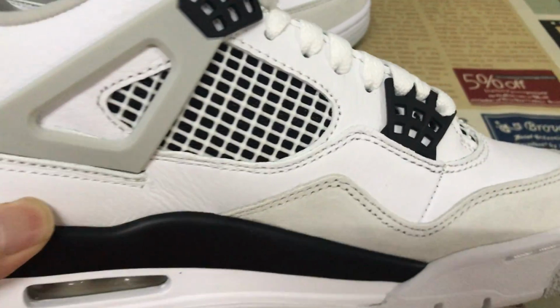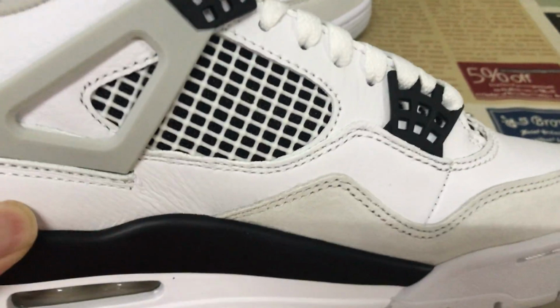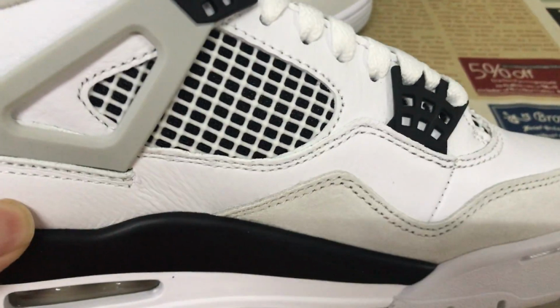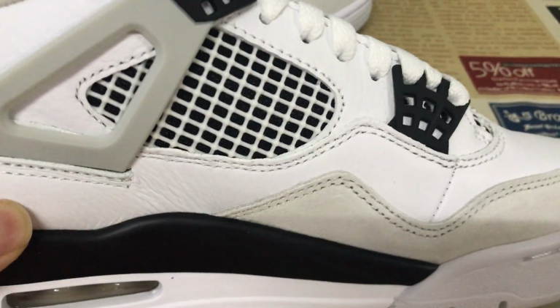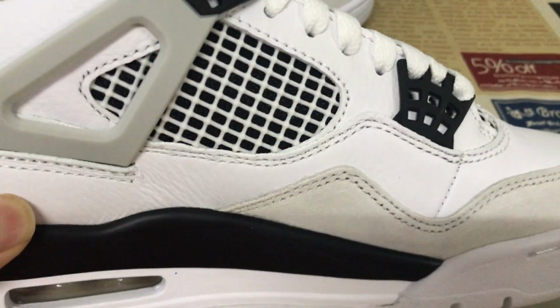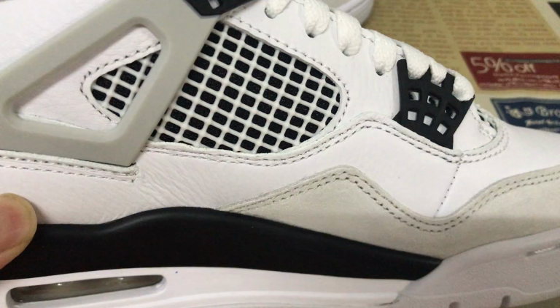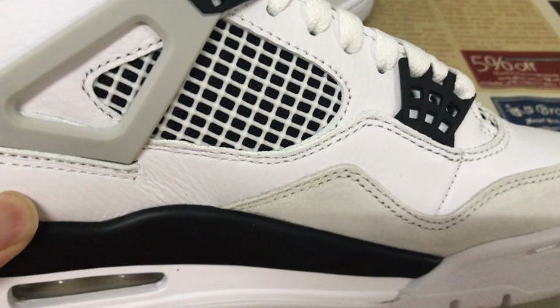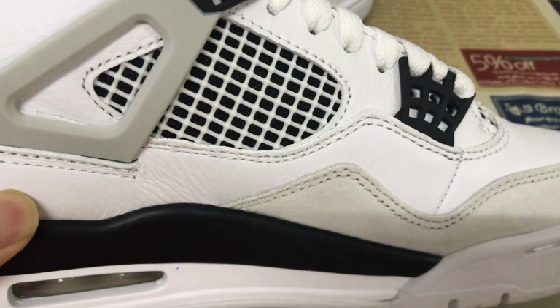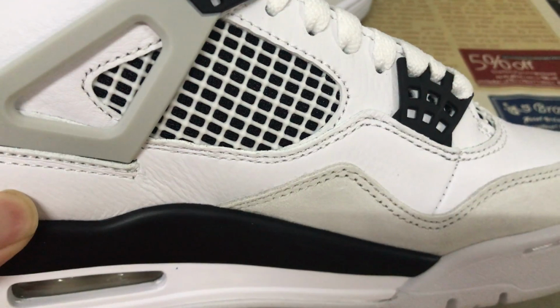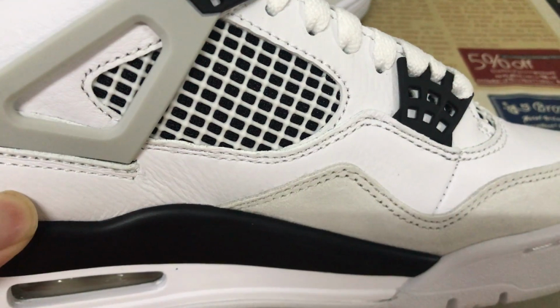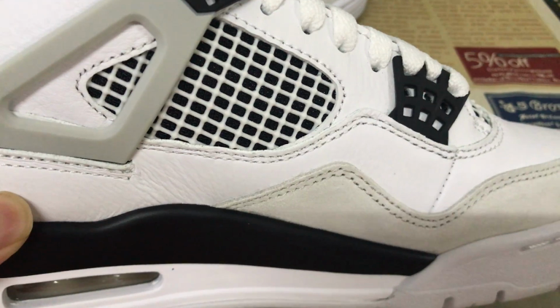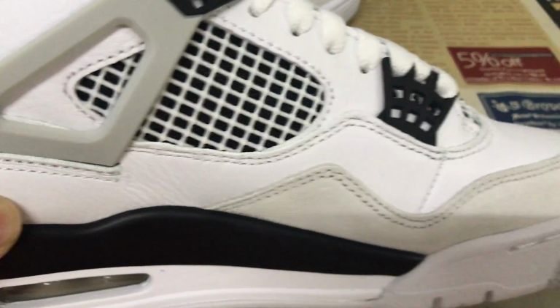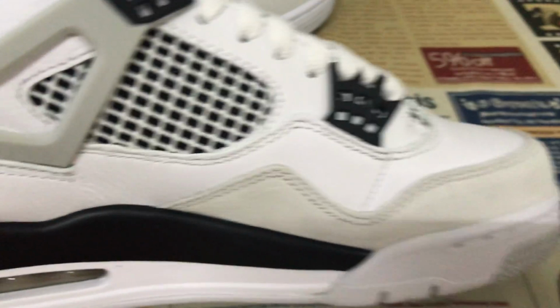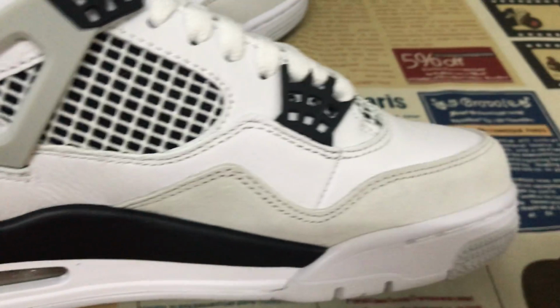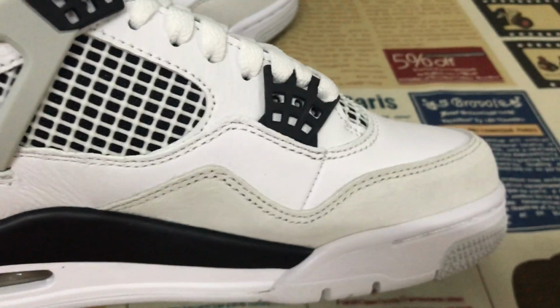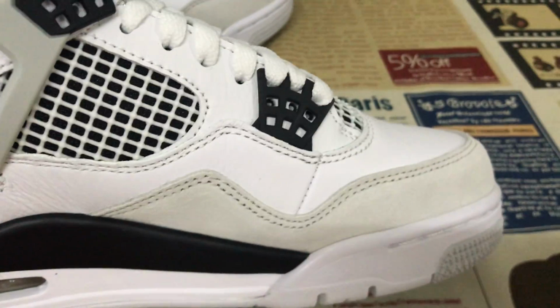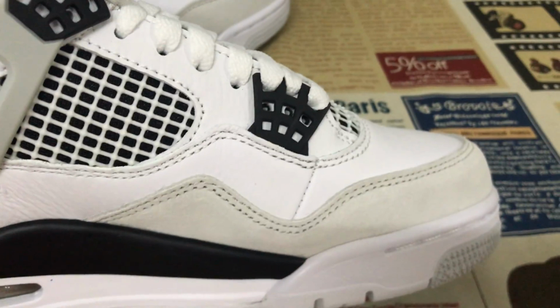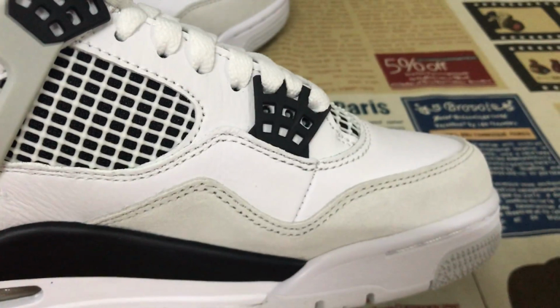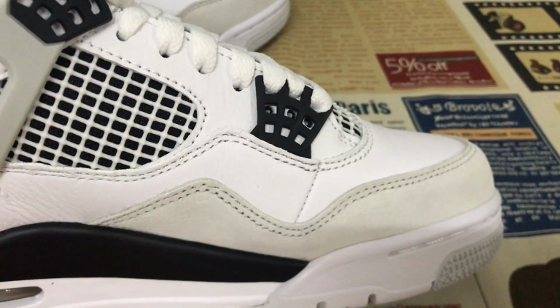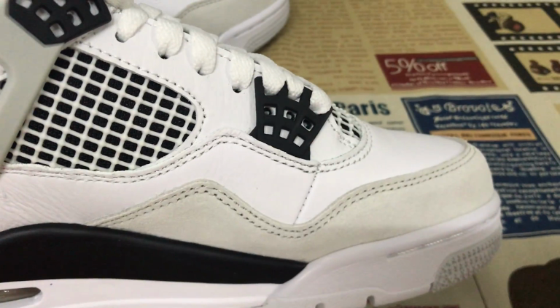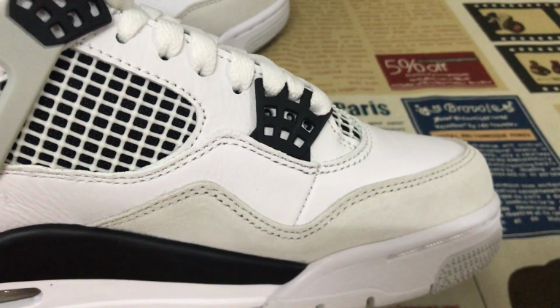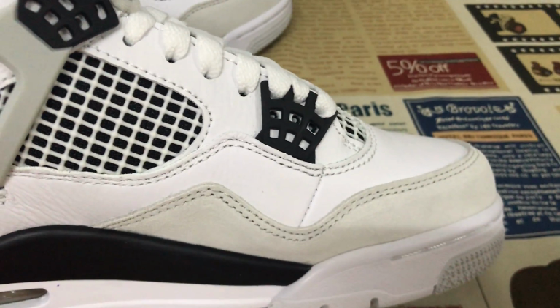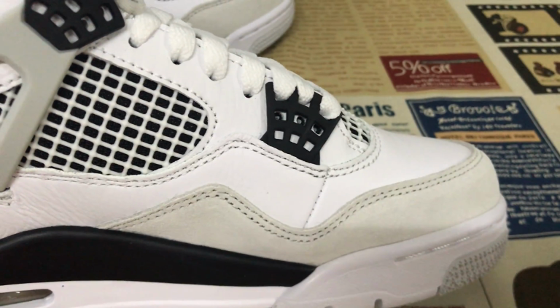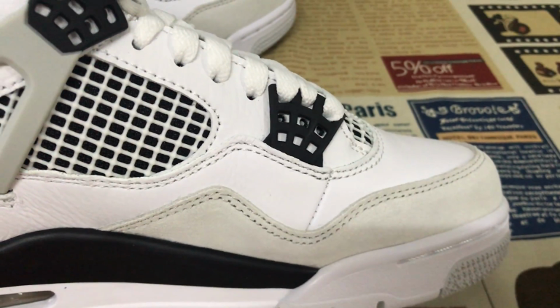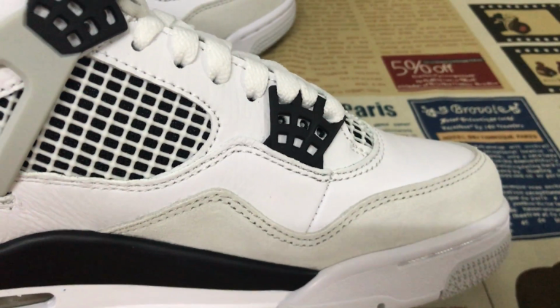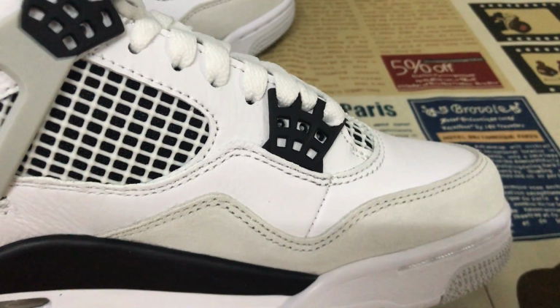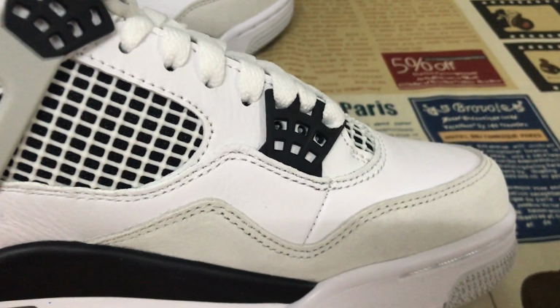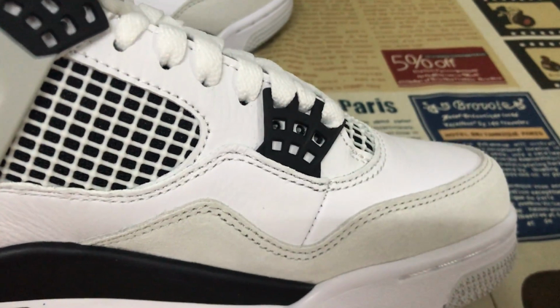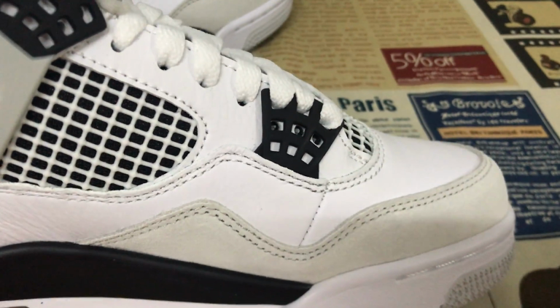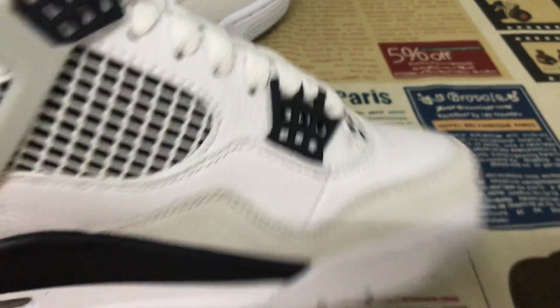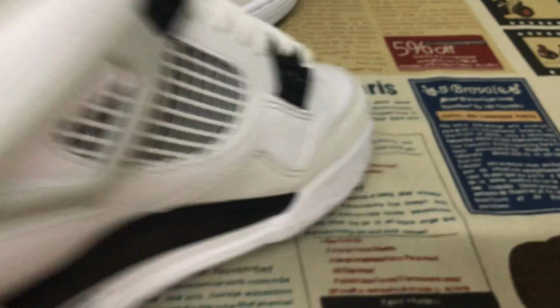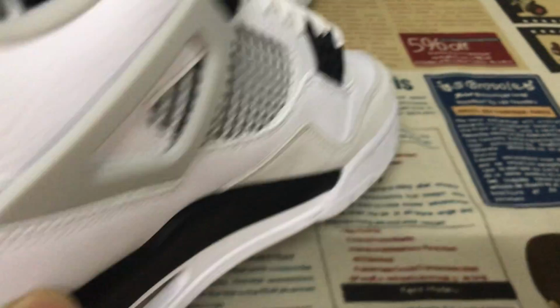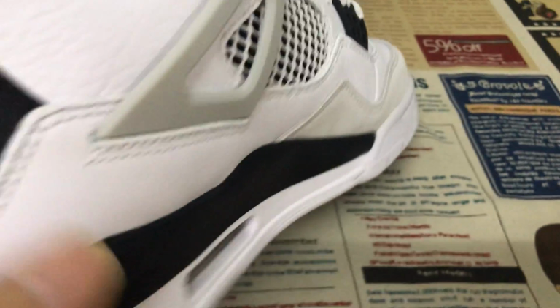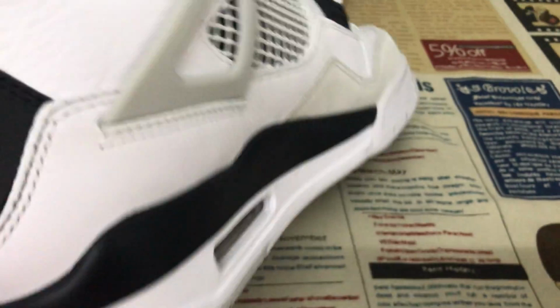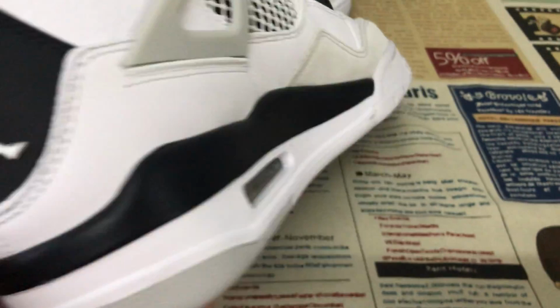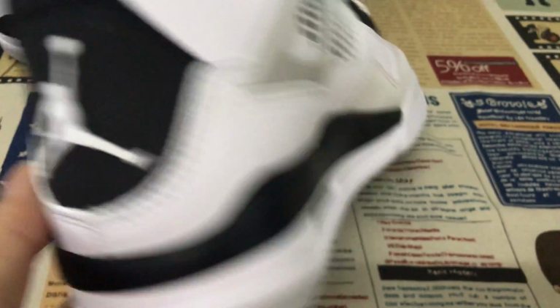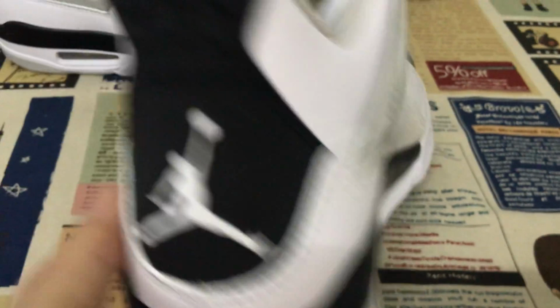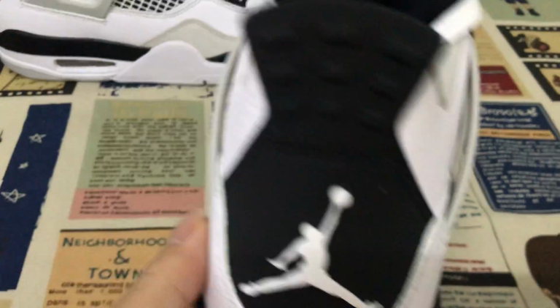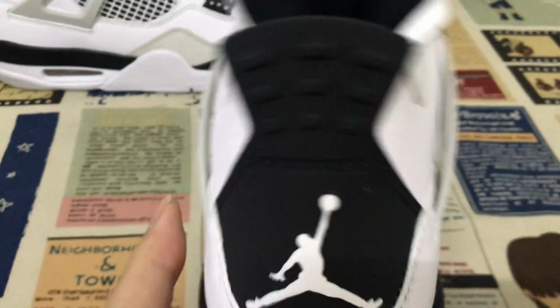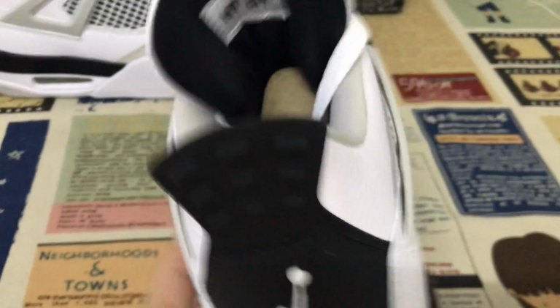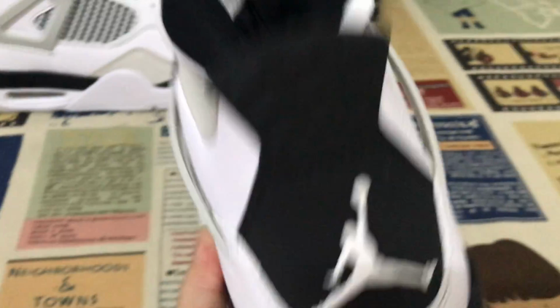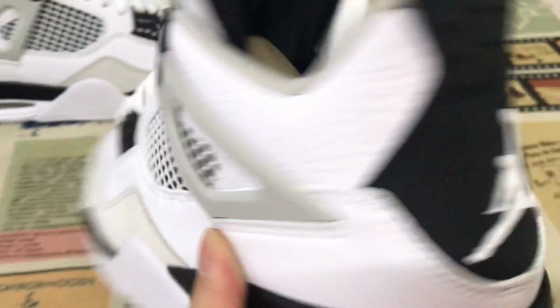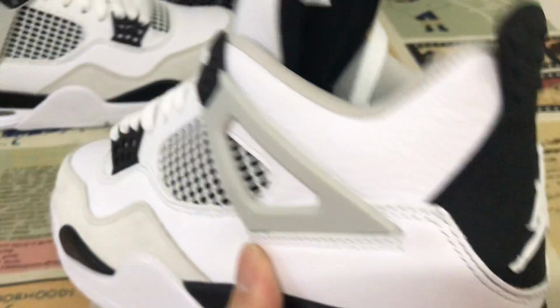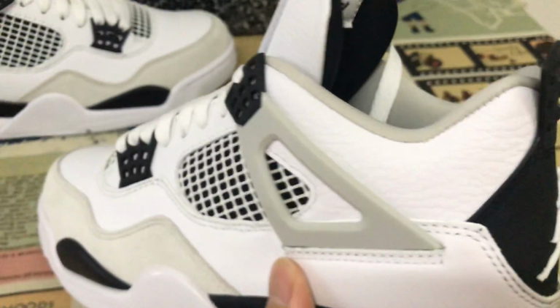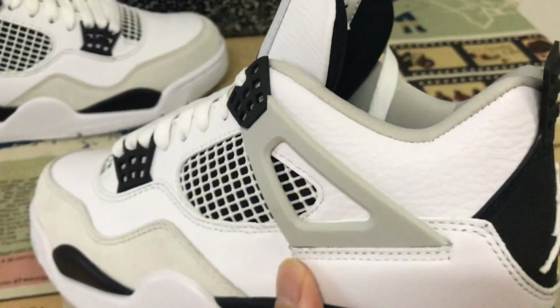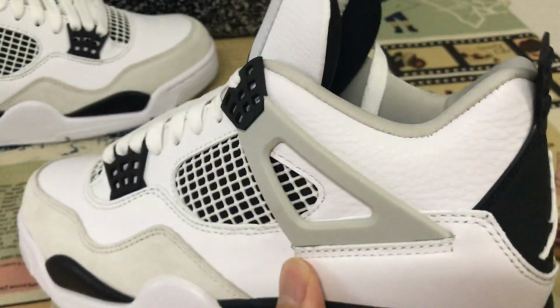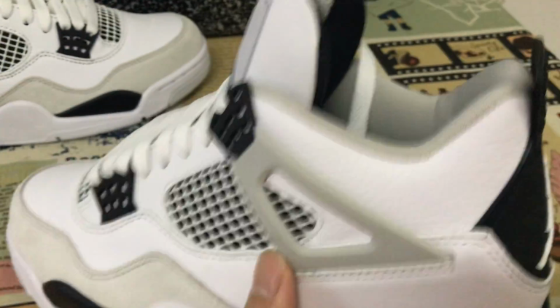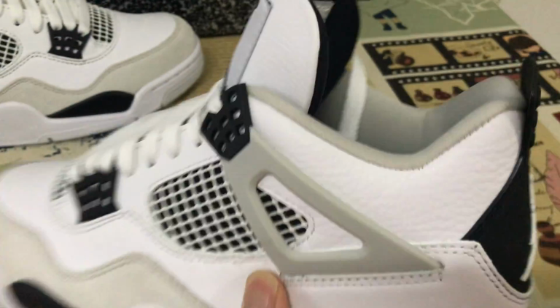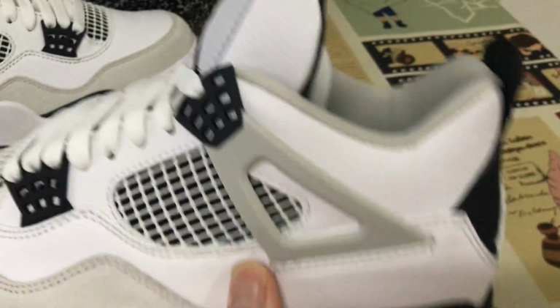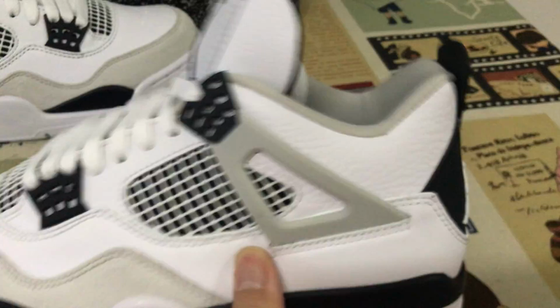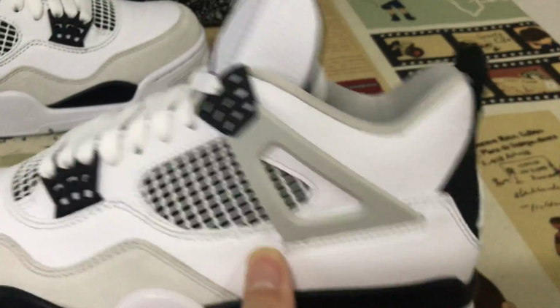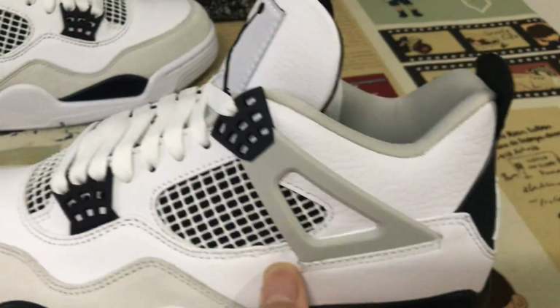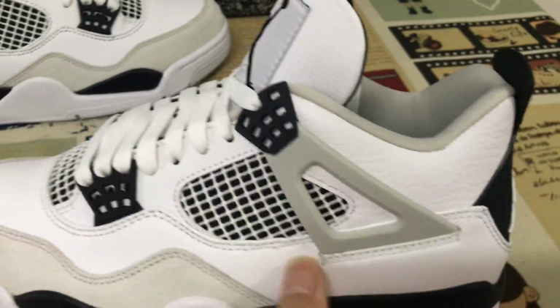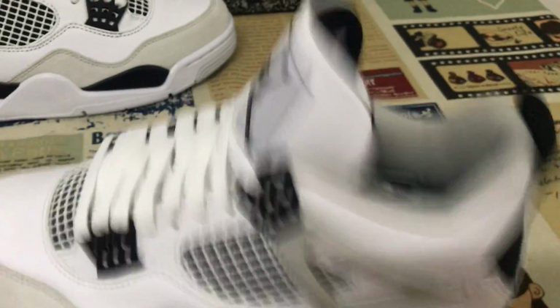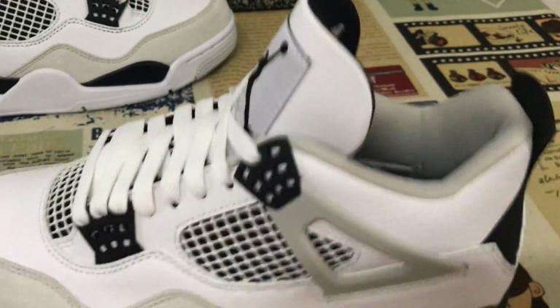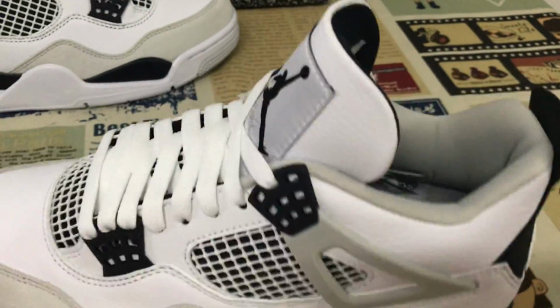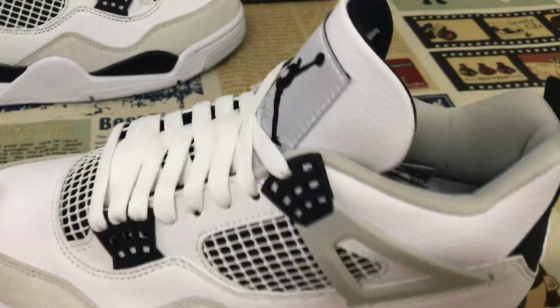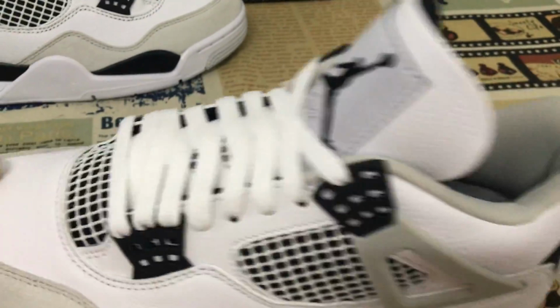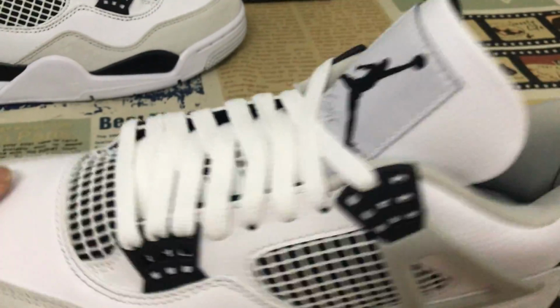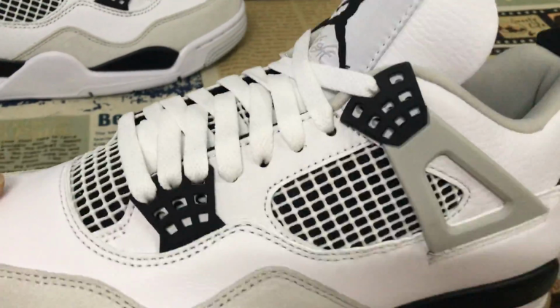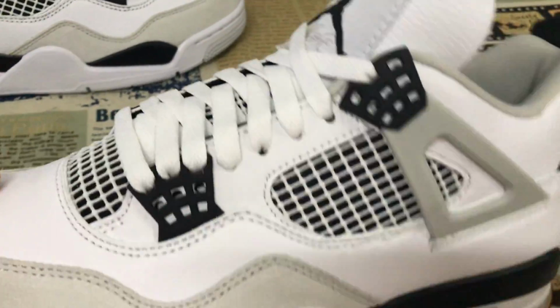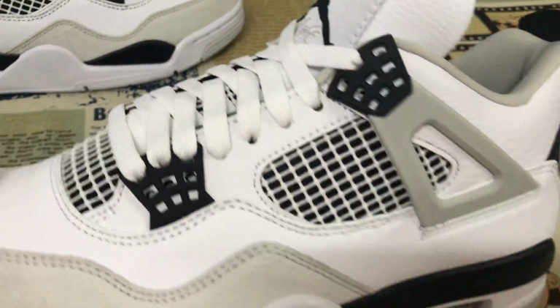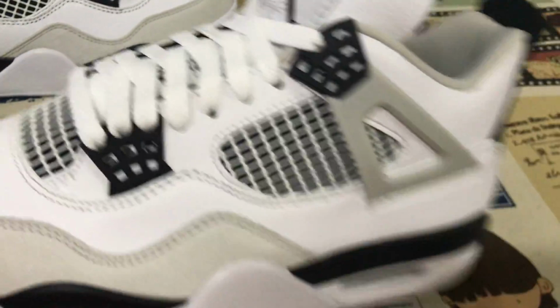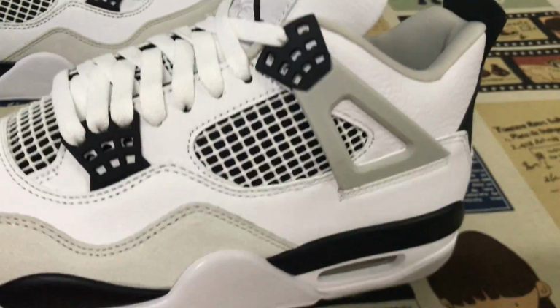You can see the soft top gray little leather on the upper.